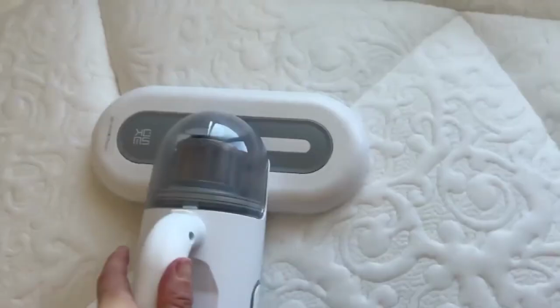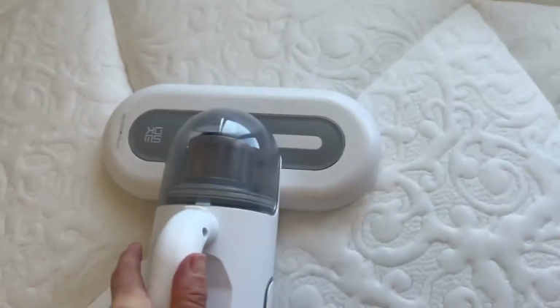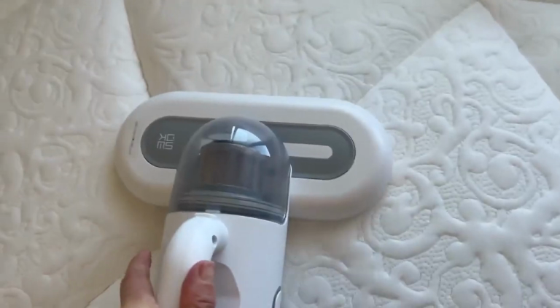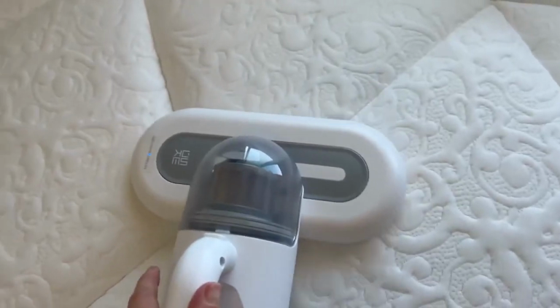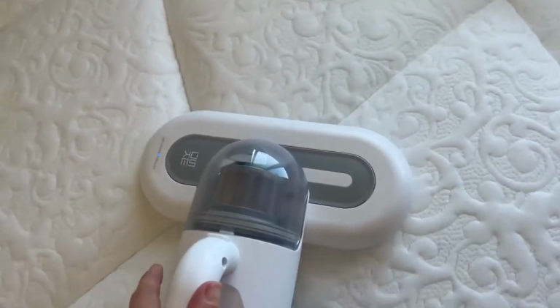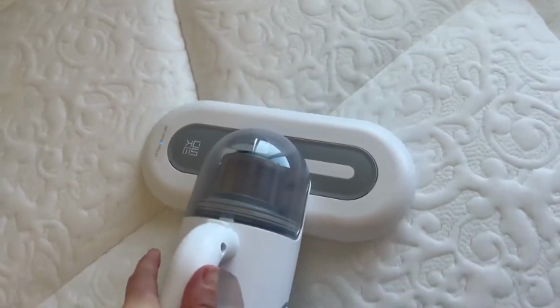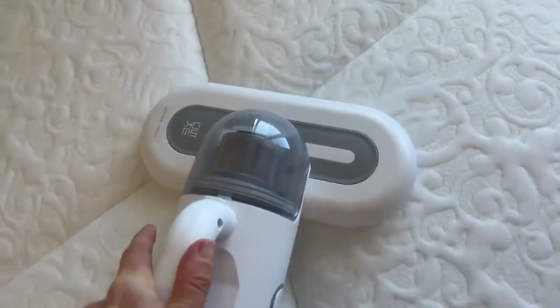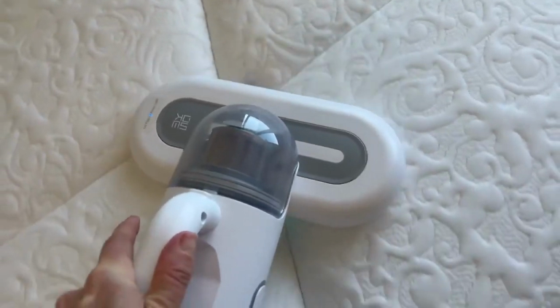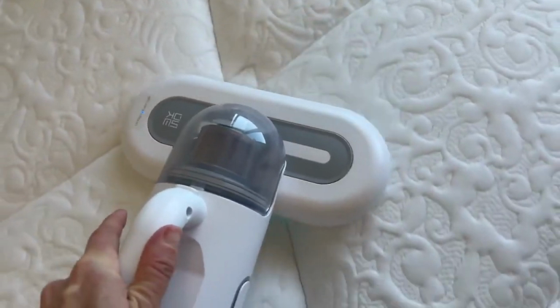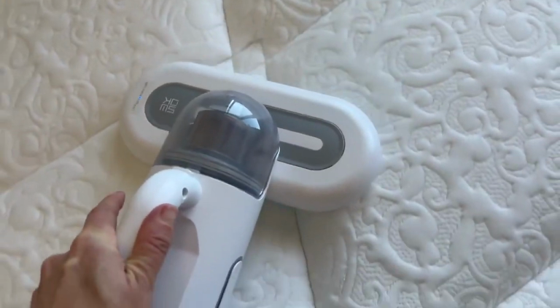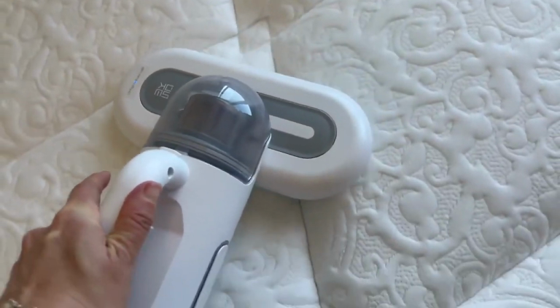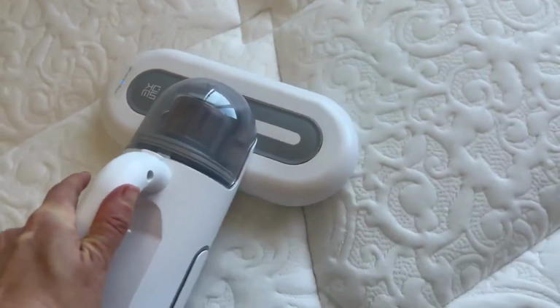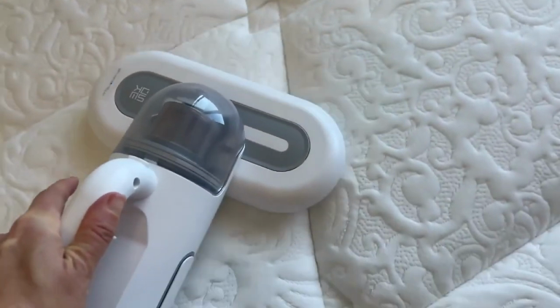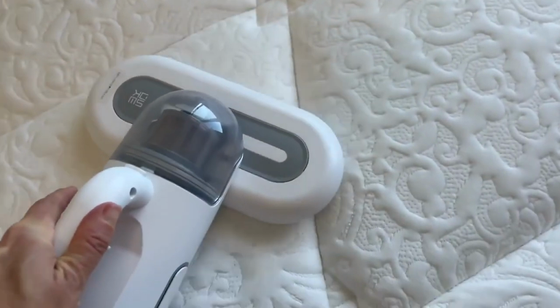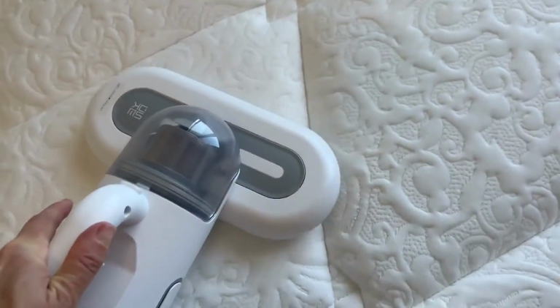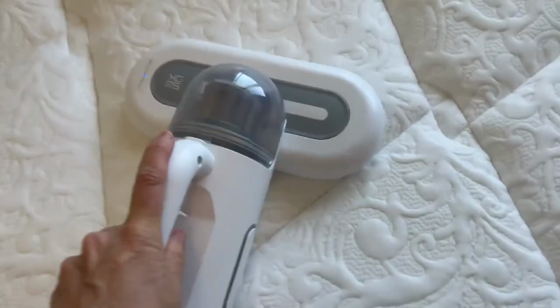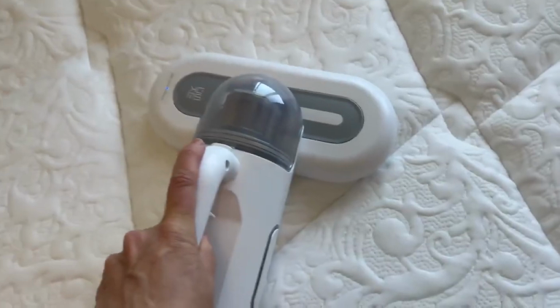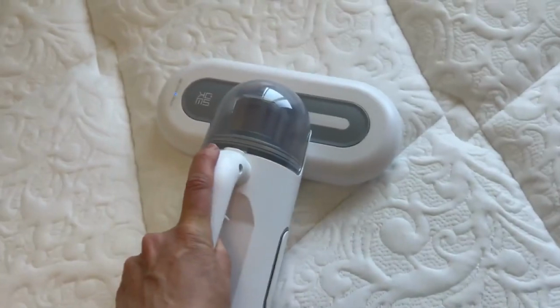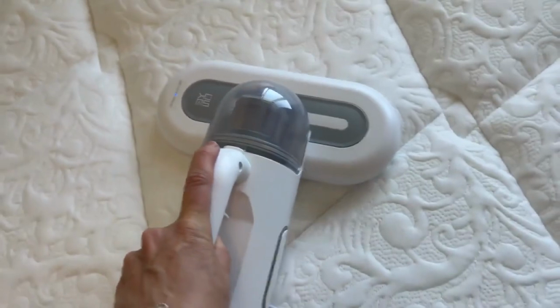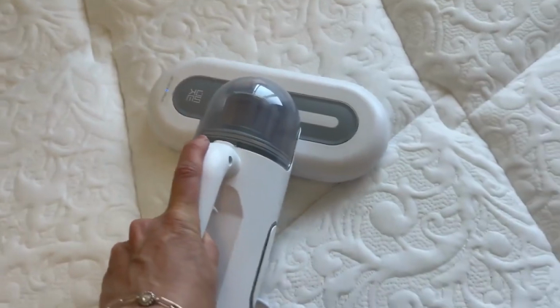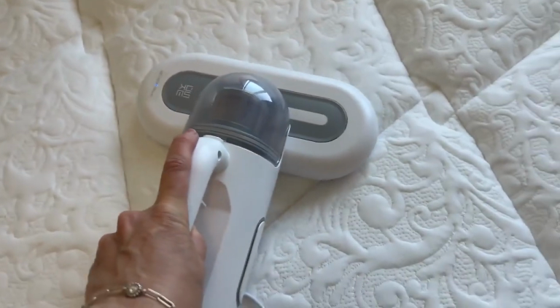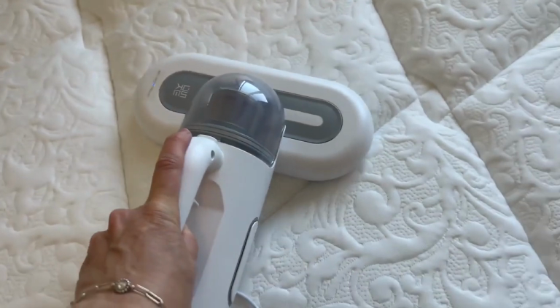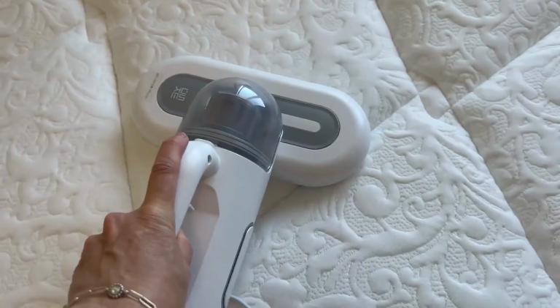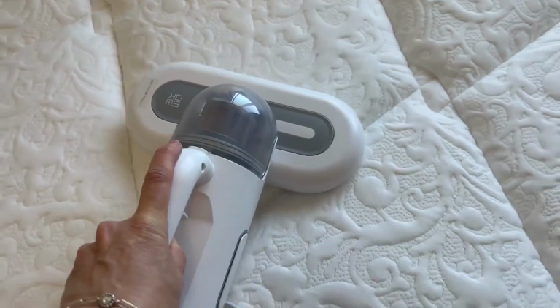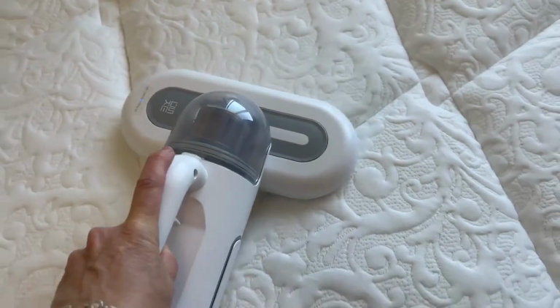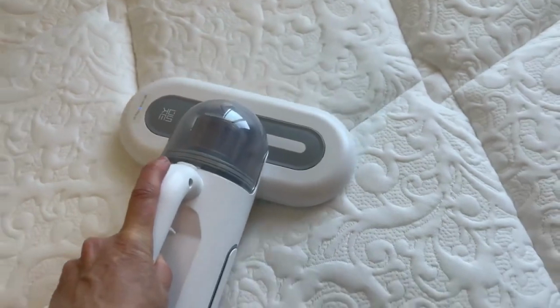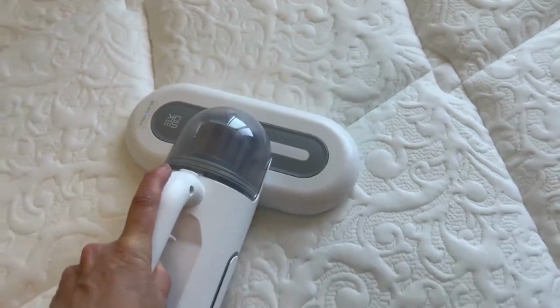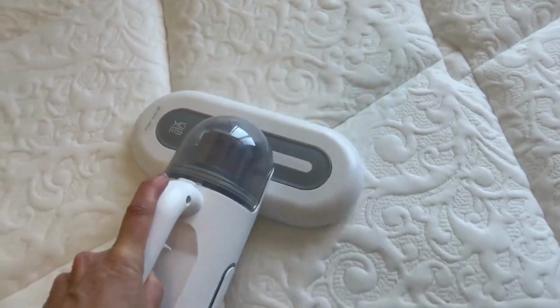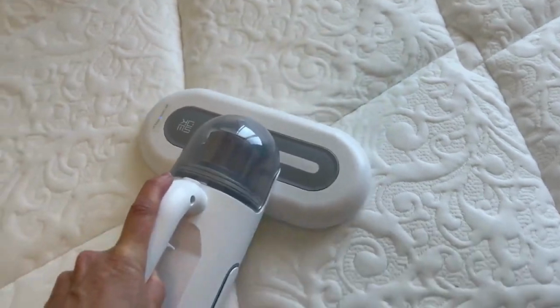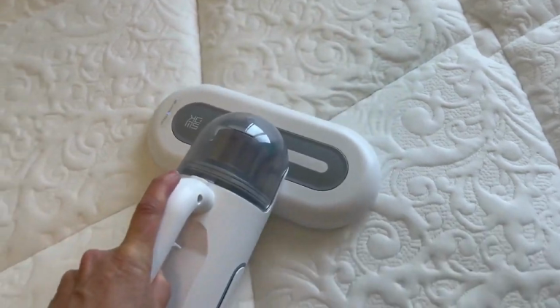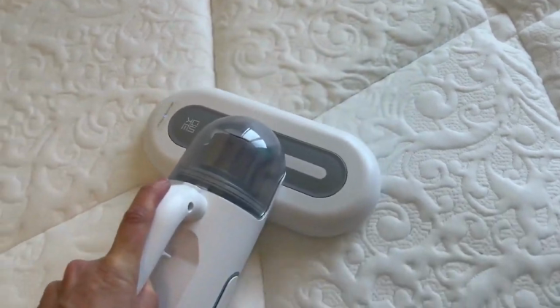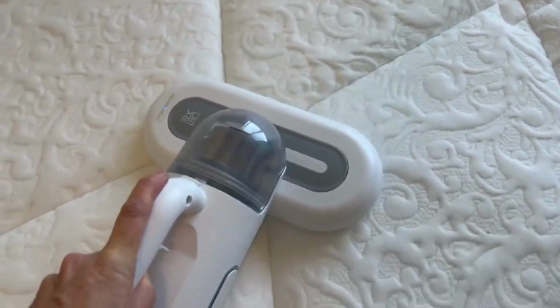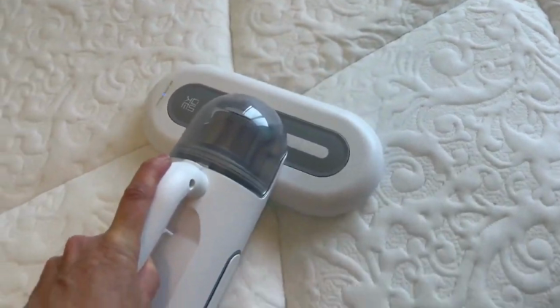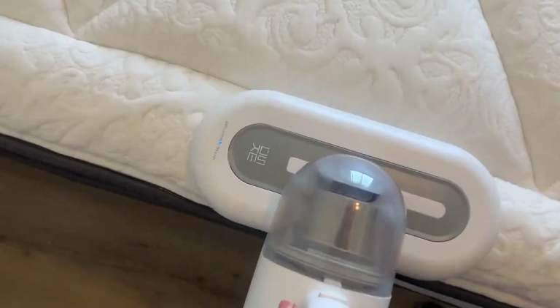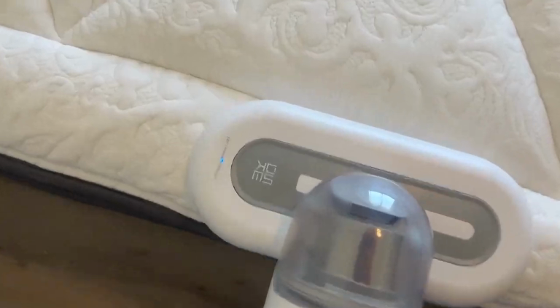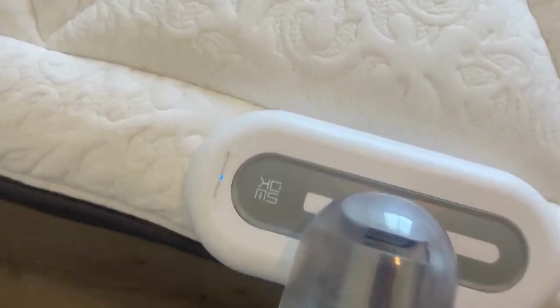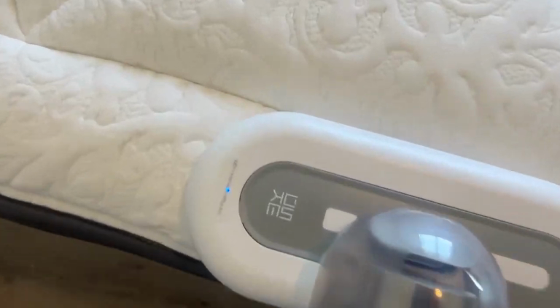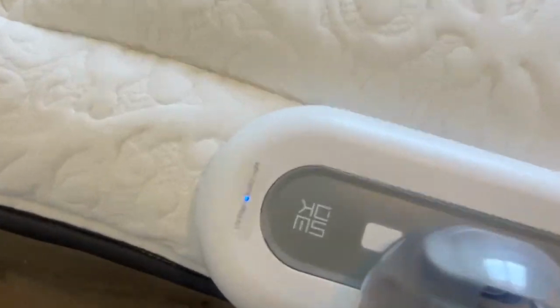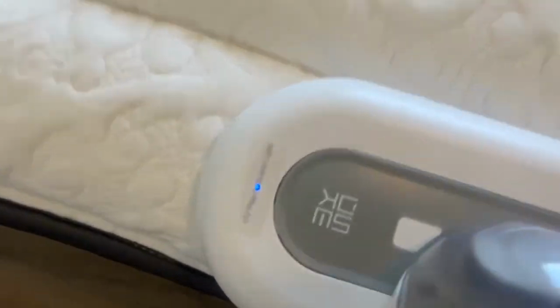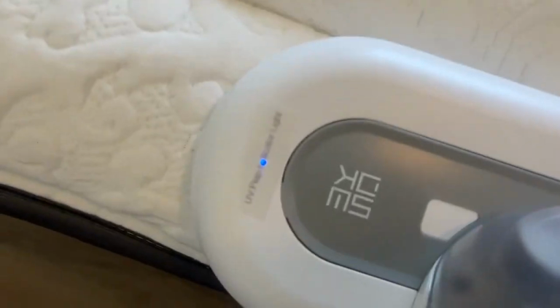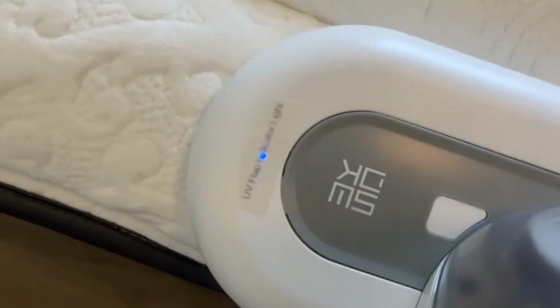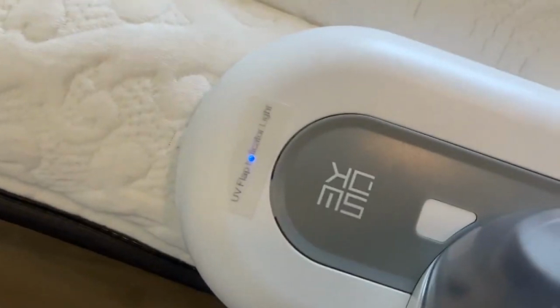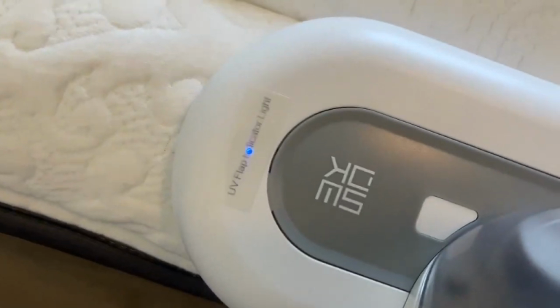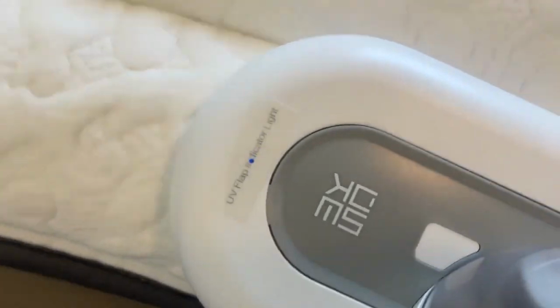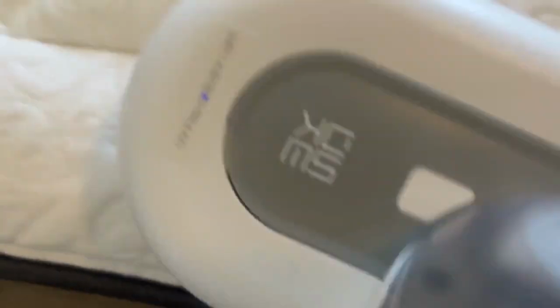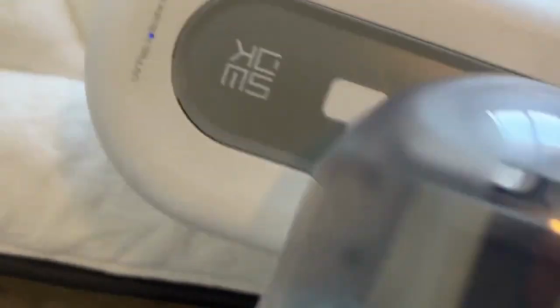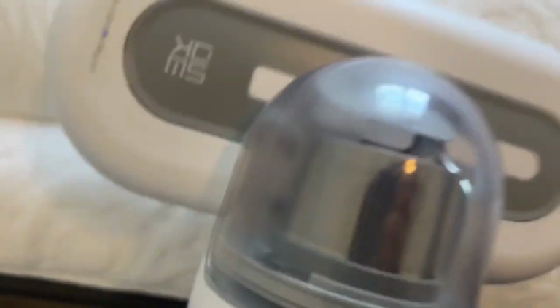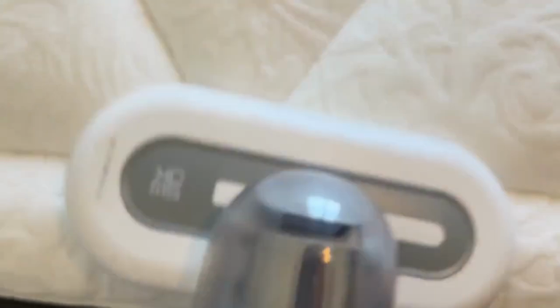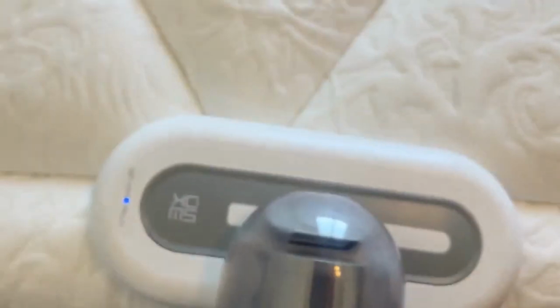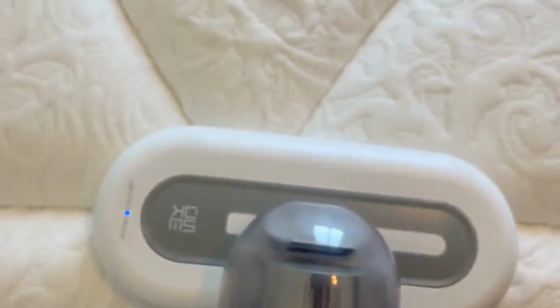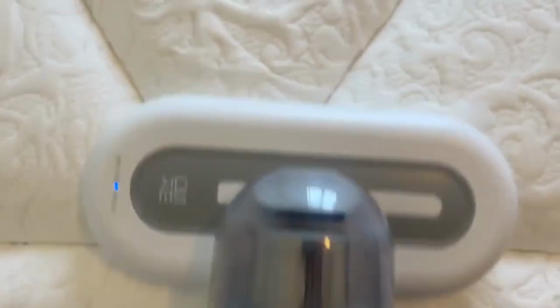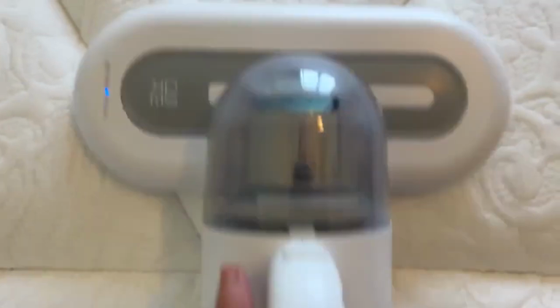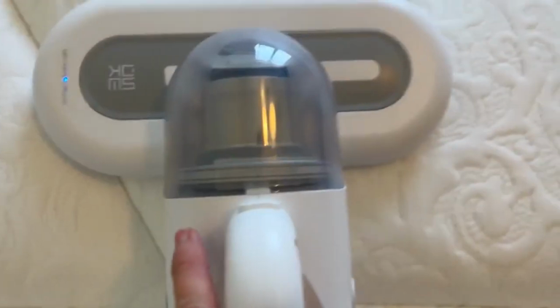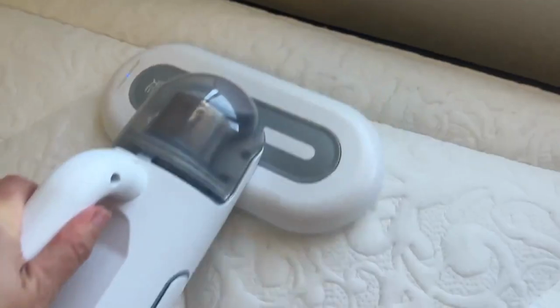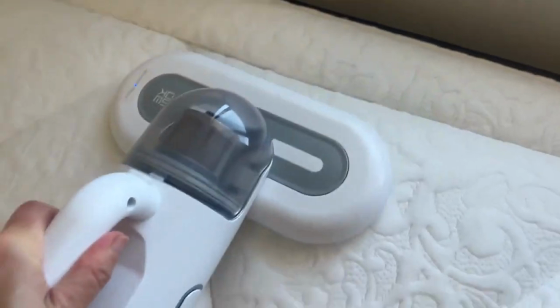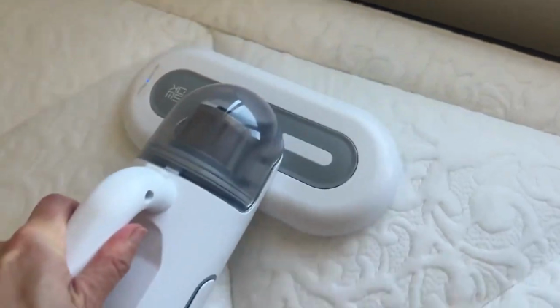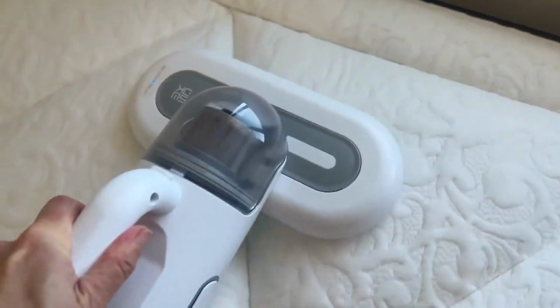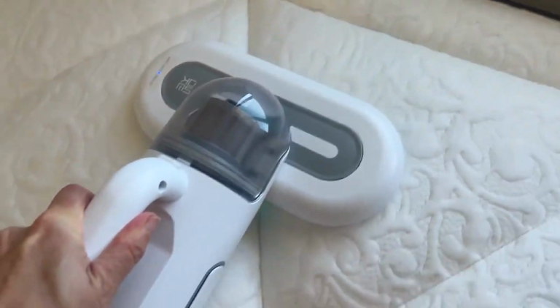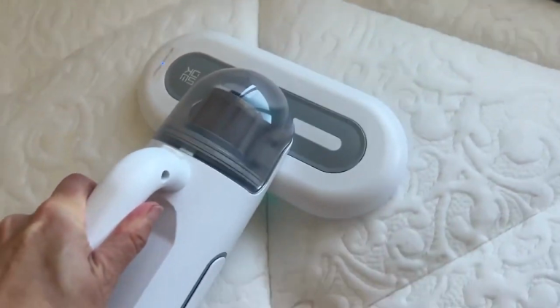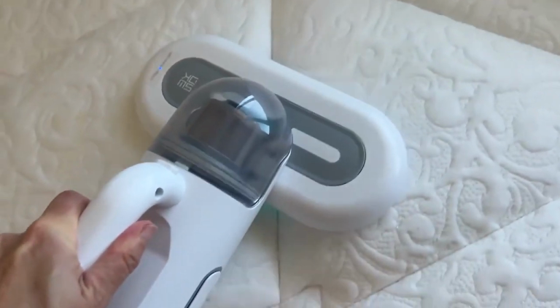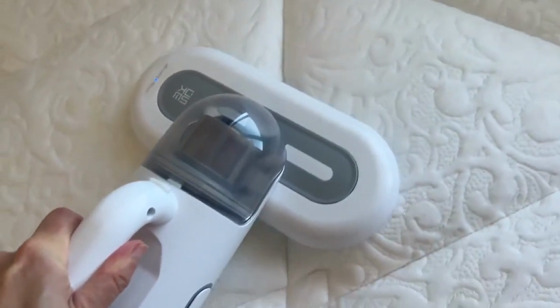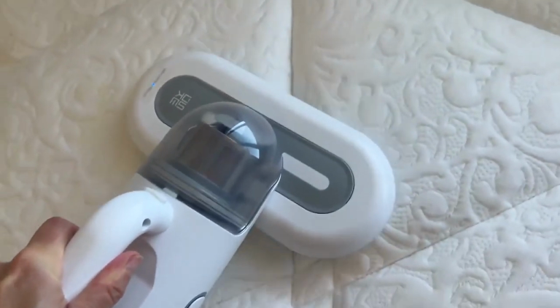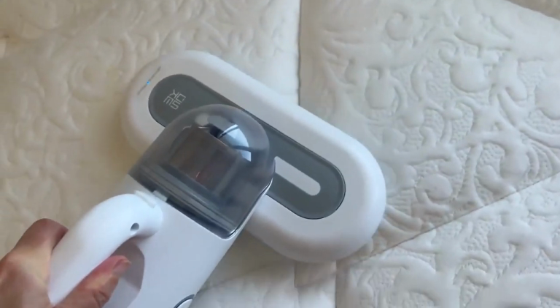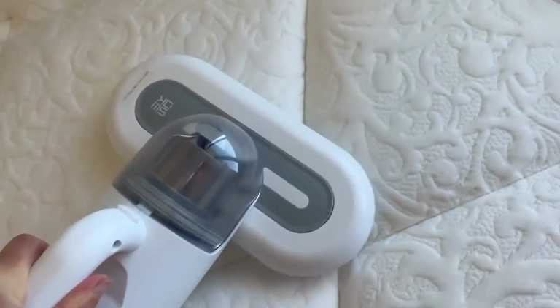You can feel it suctioning on, but the weird thing is when you put your hand on it you can't feel suctioned. But I can tell it's totally suctioned to the mattress.